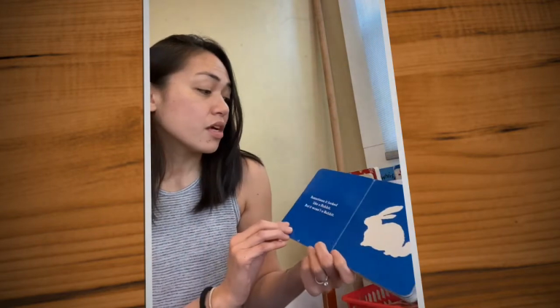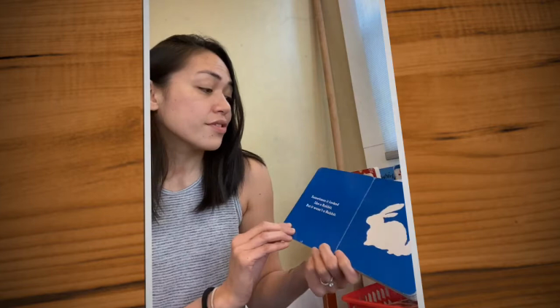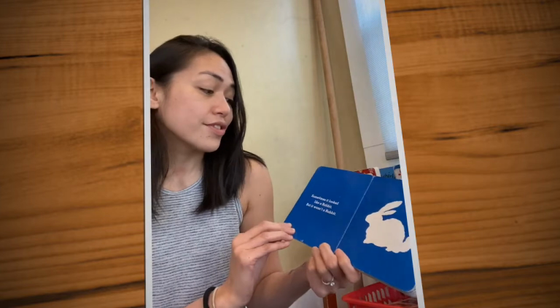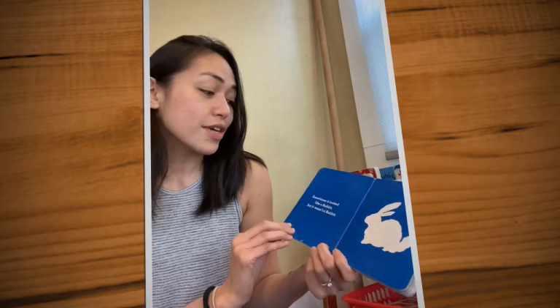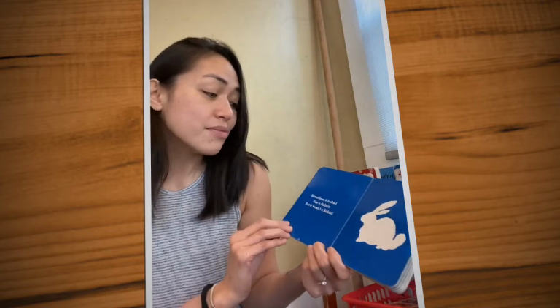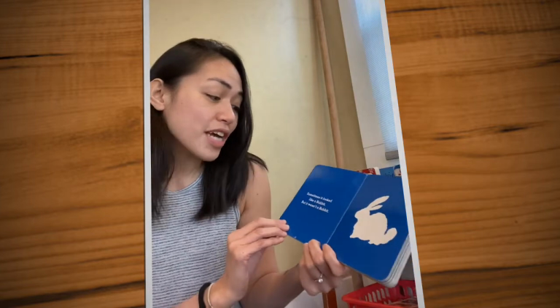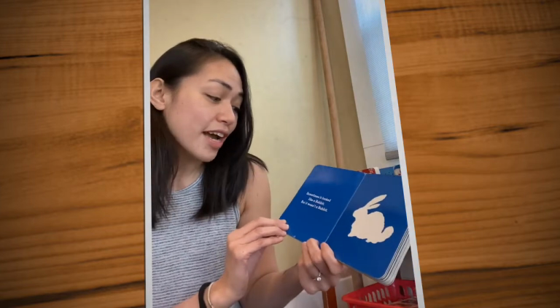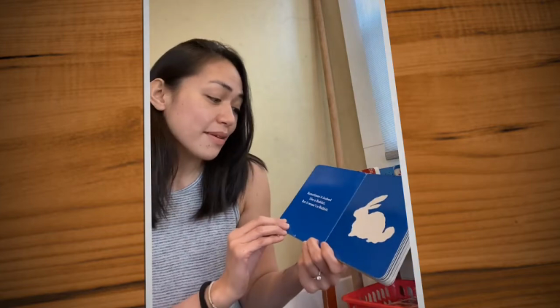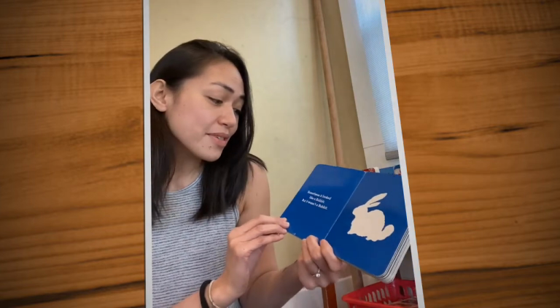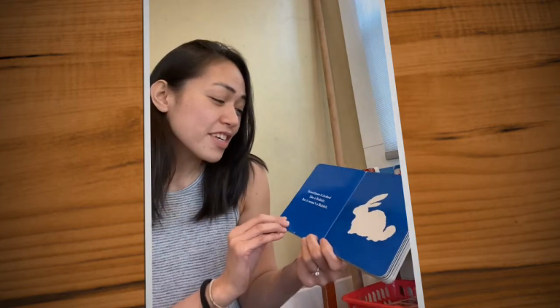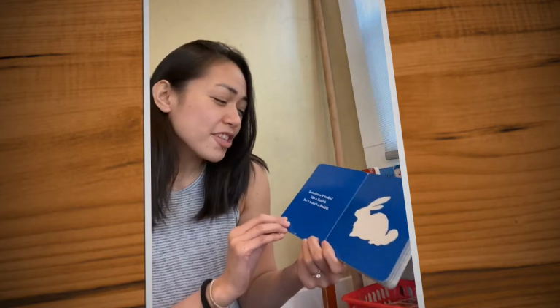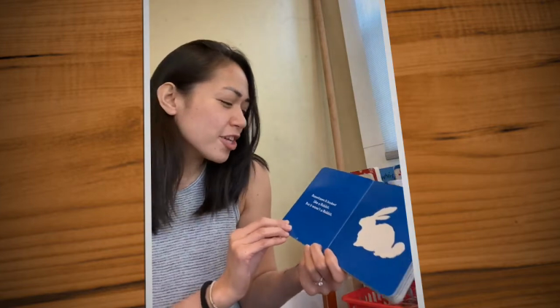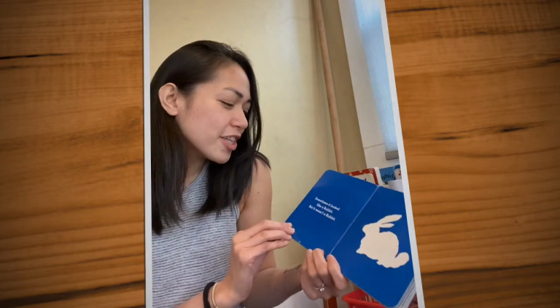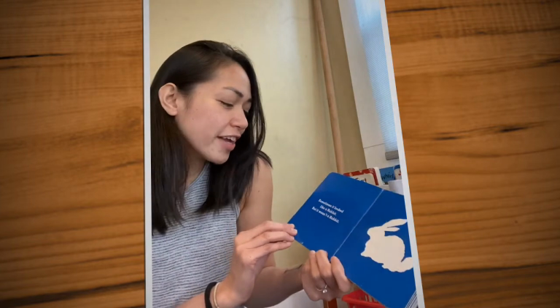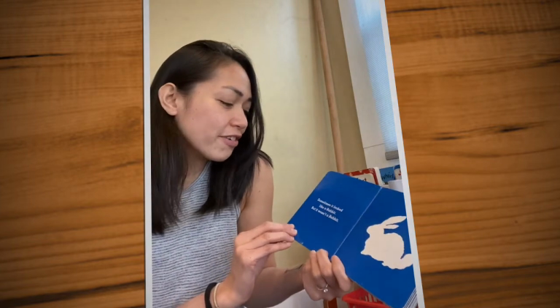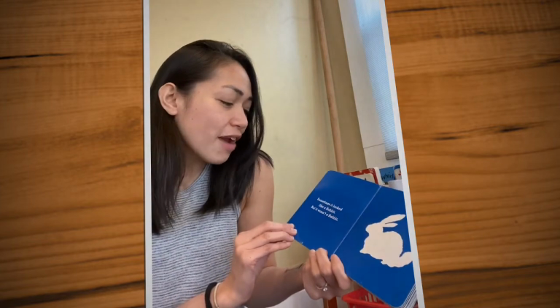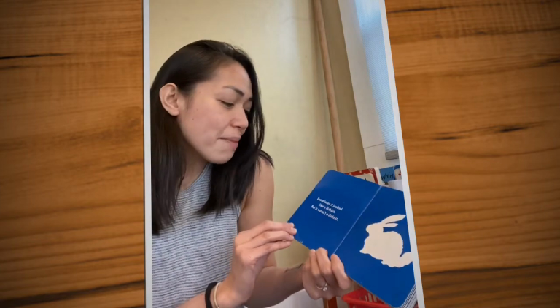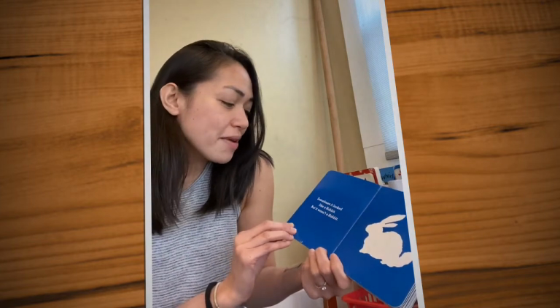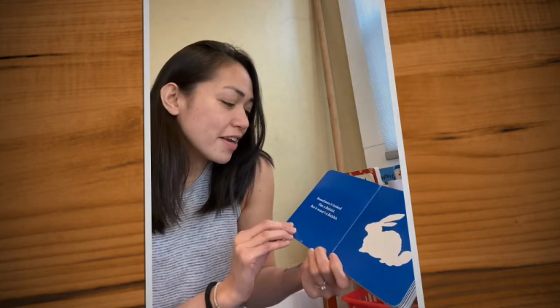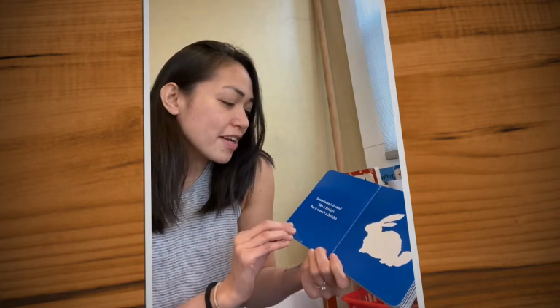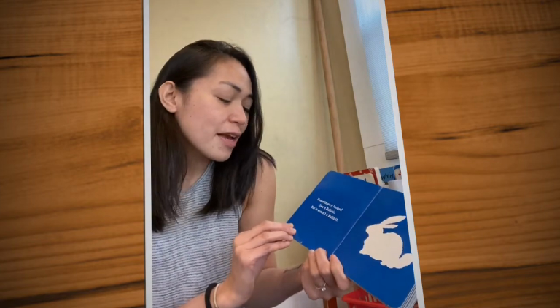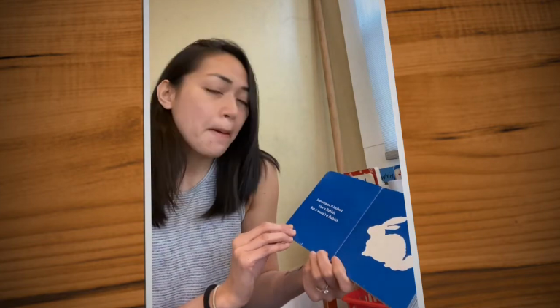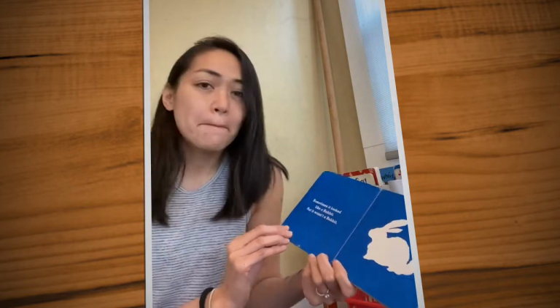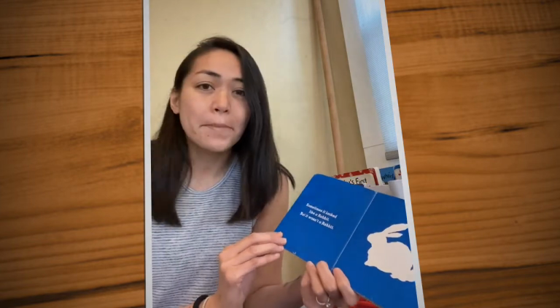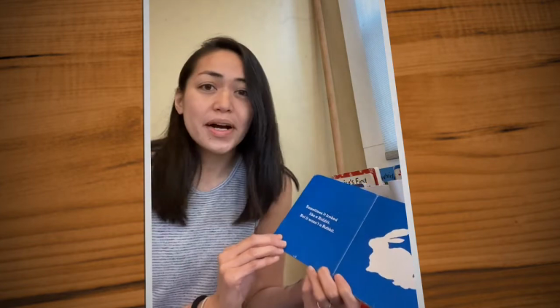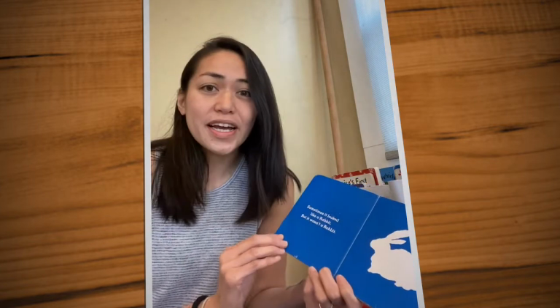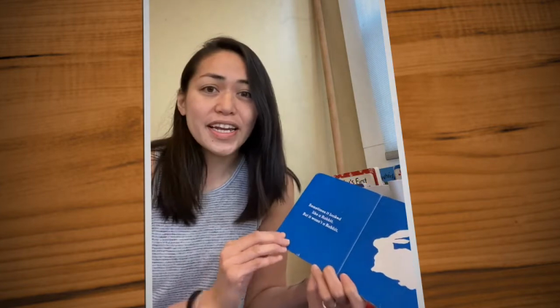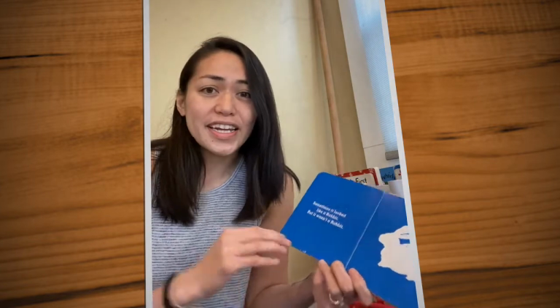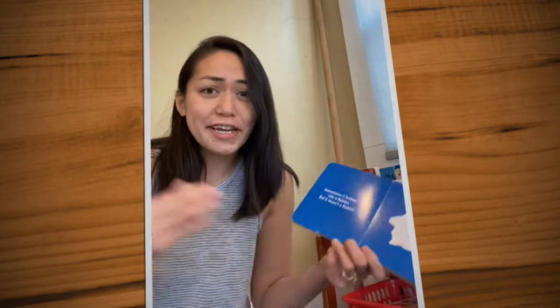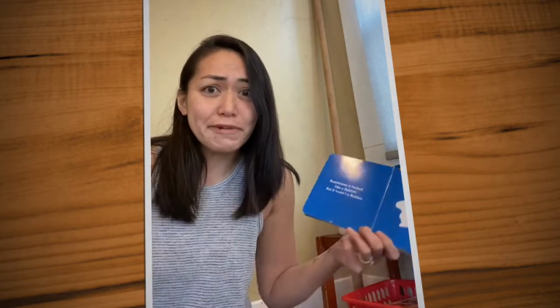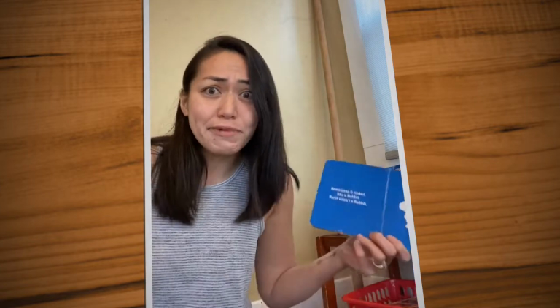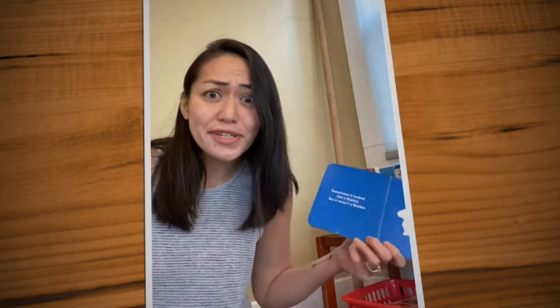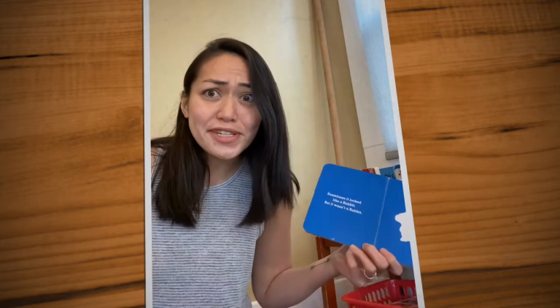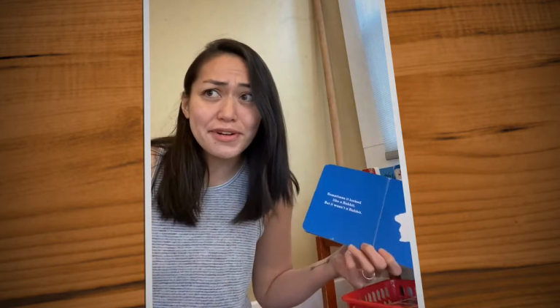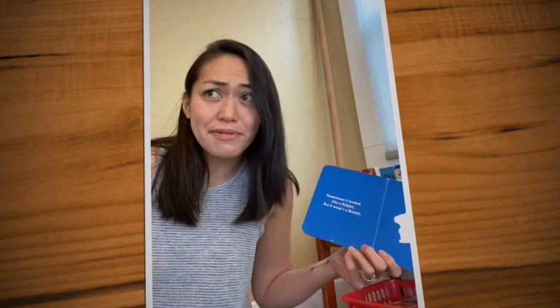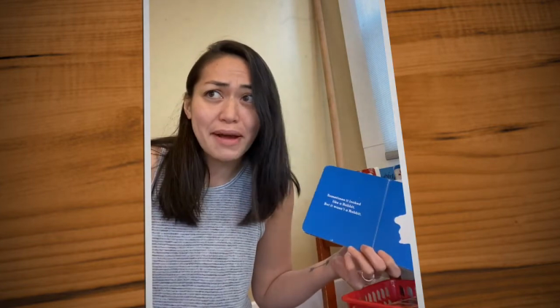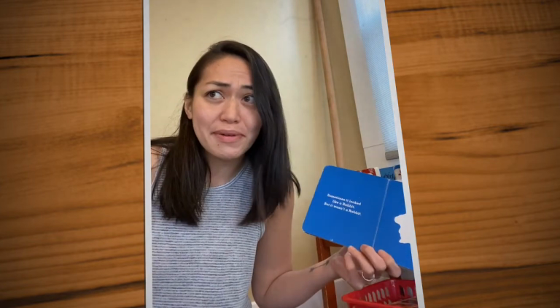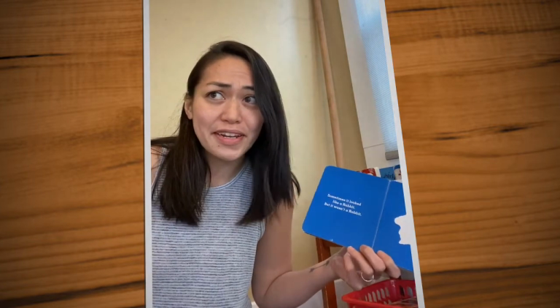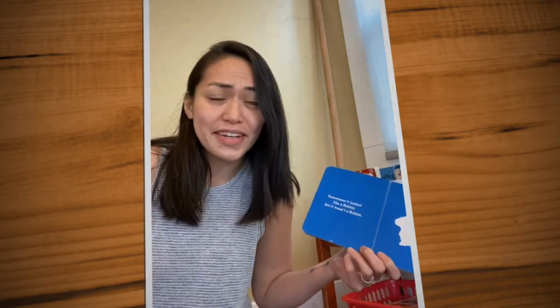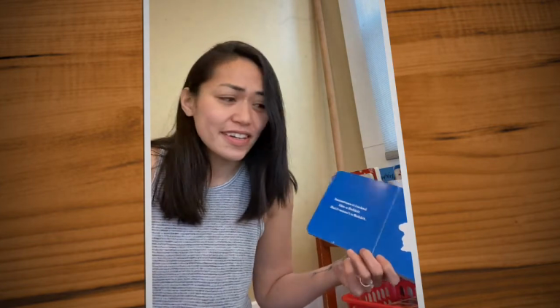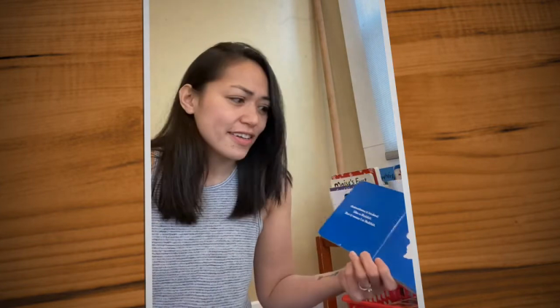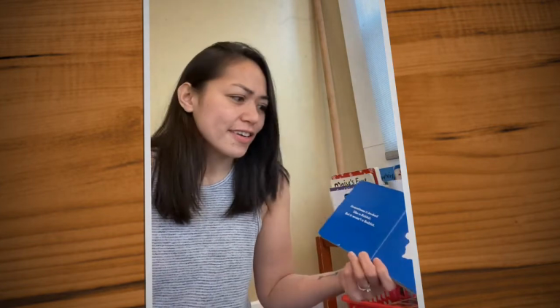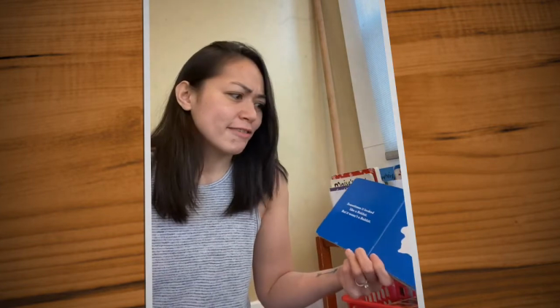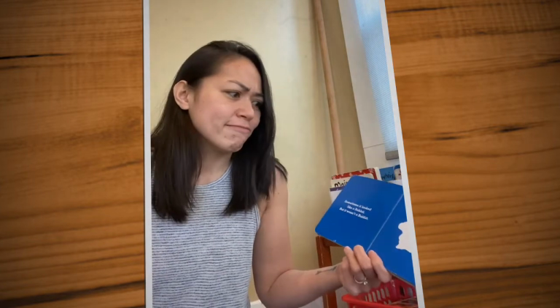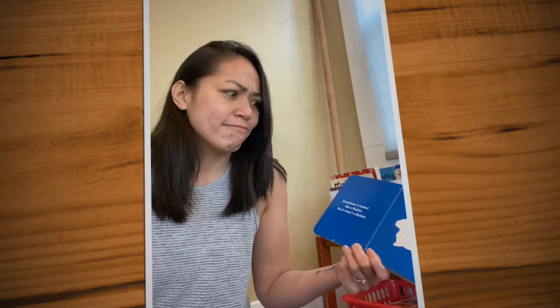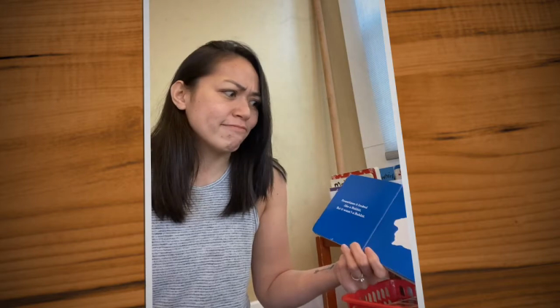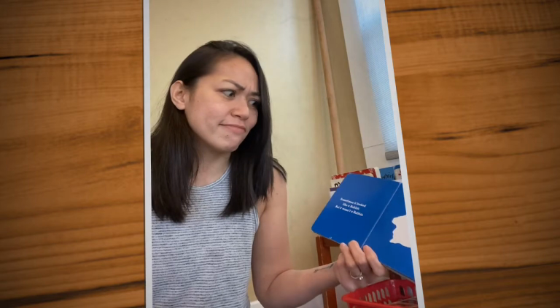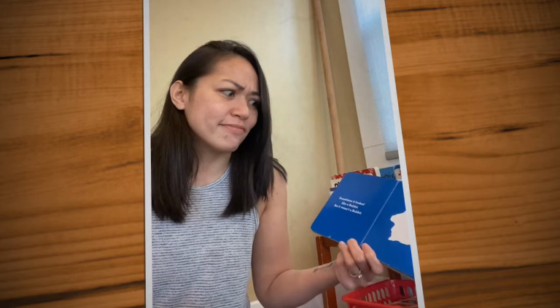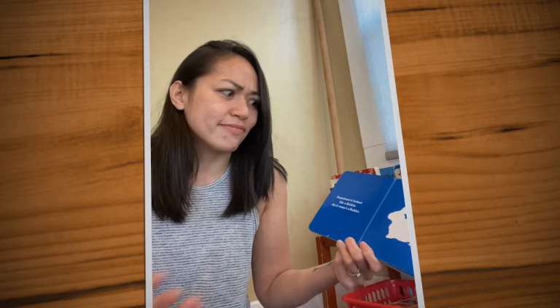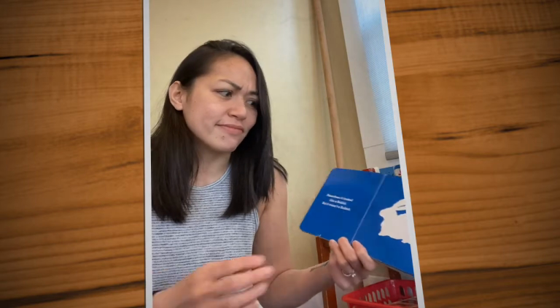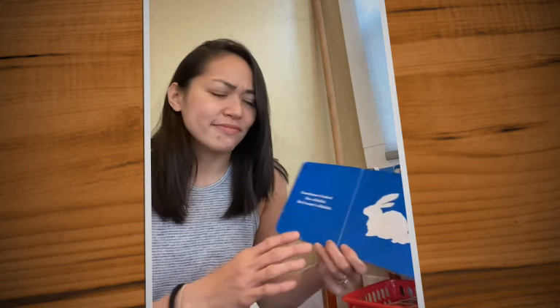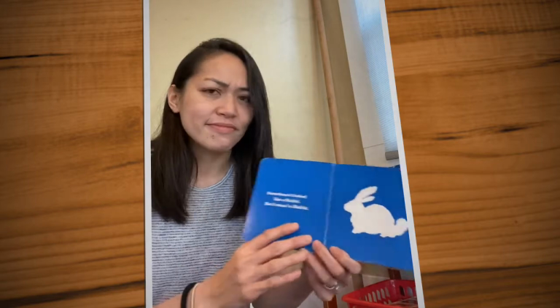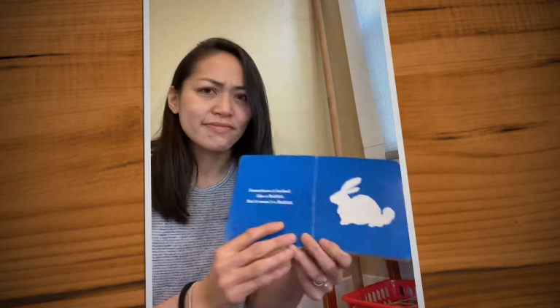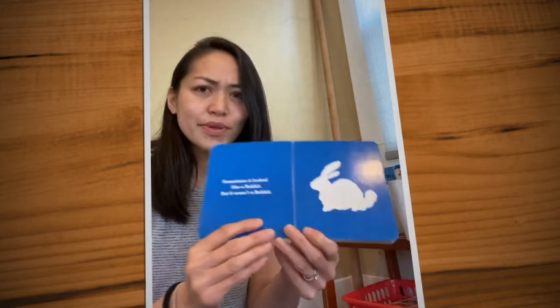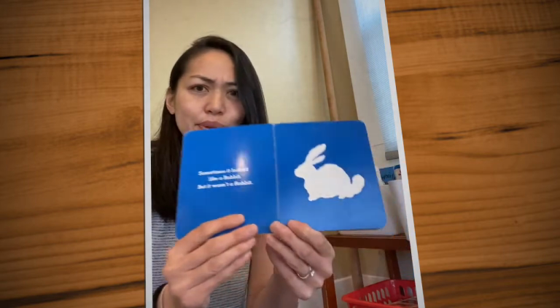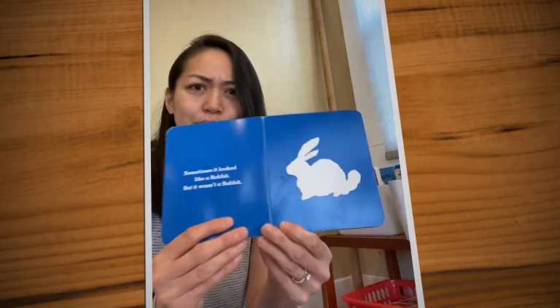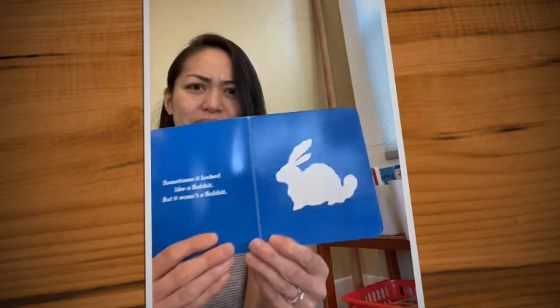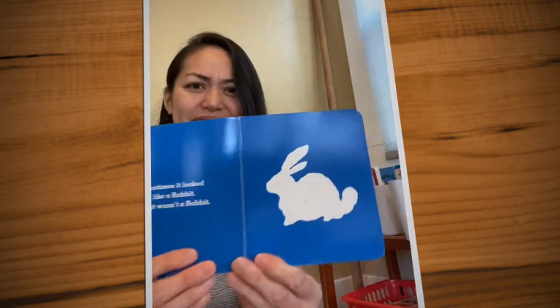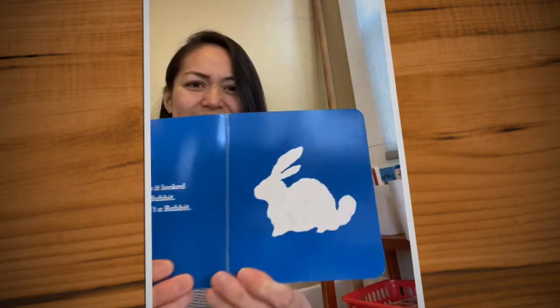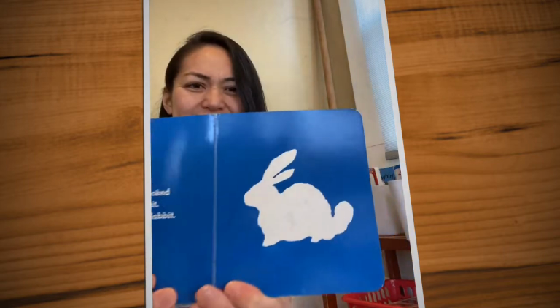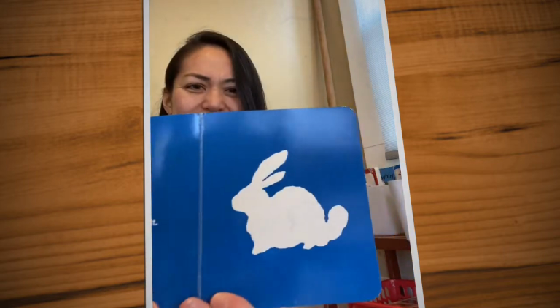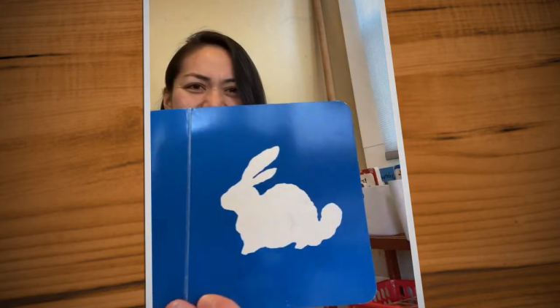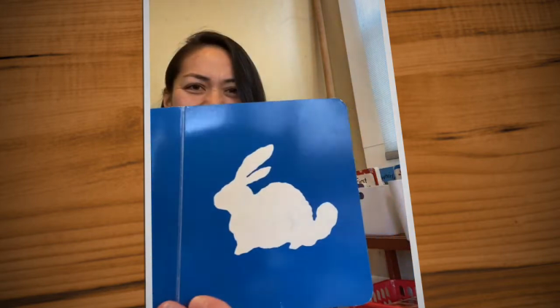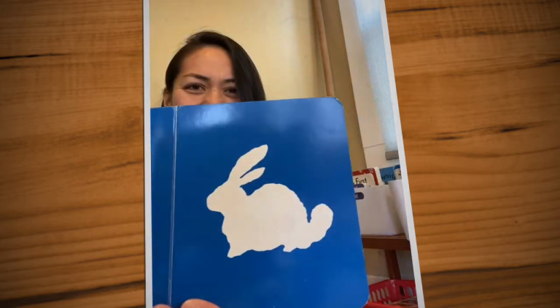Sometimes it looked like a rabbit, but it wasn't a rabbit. What is it?